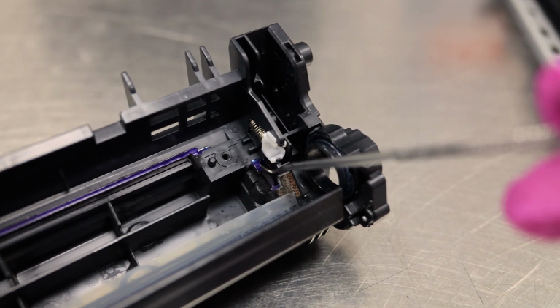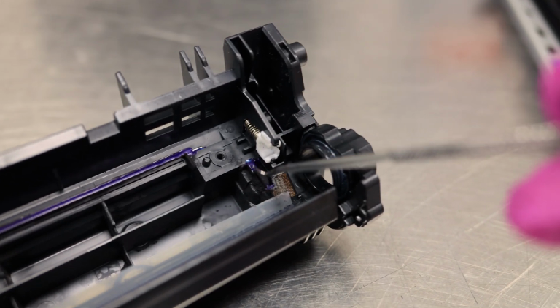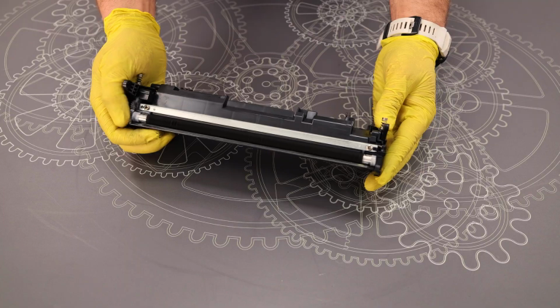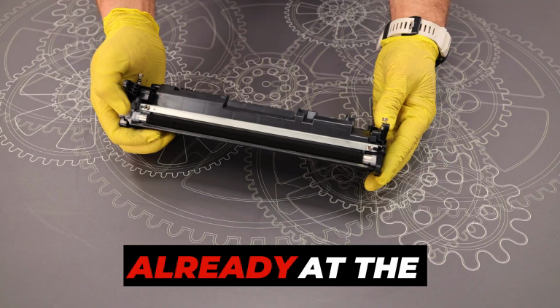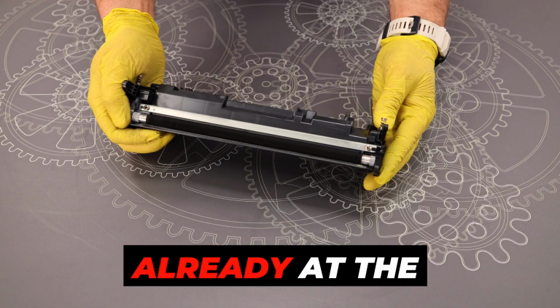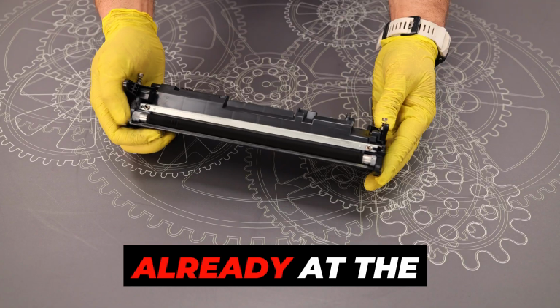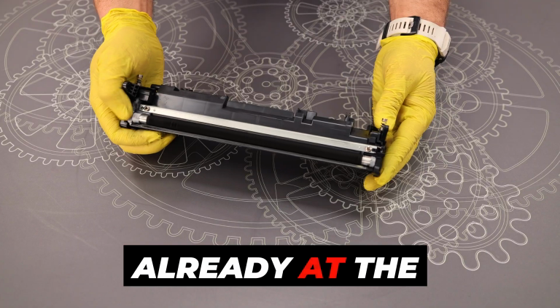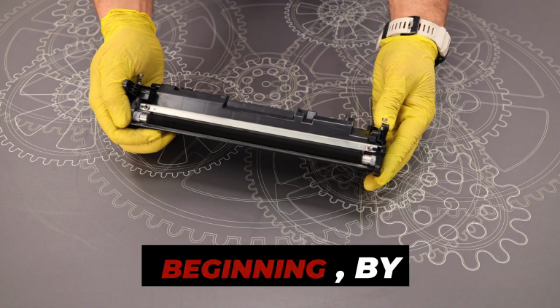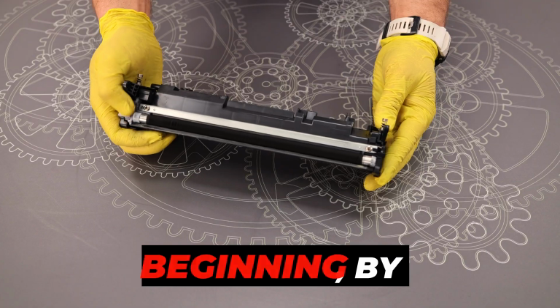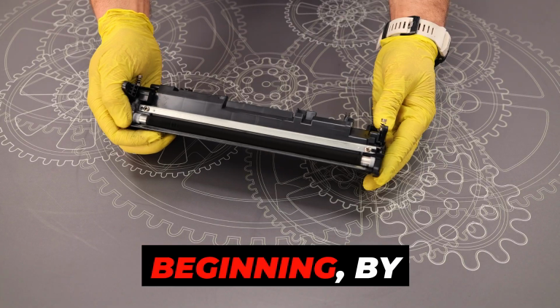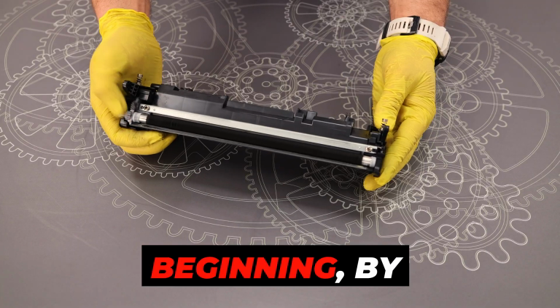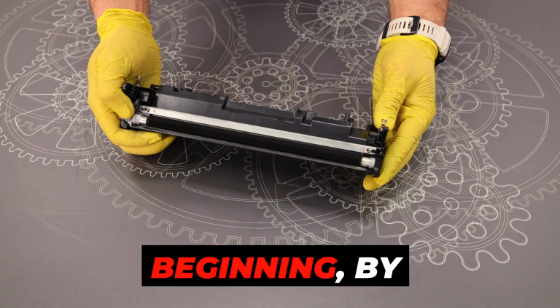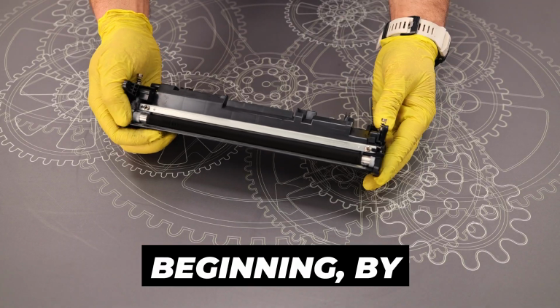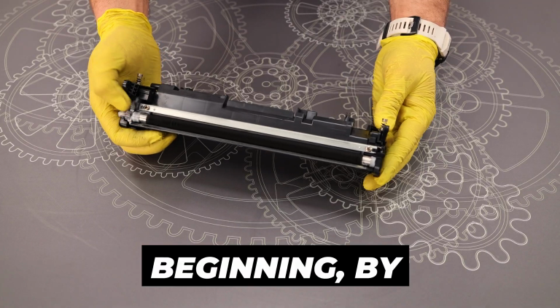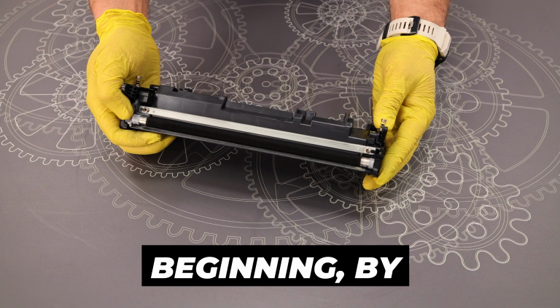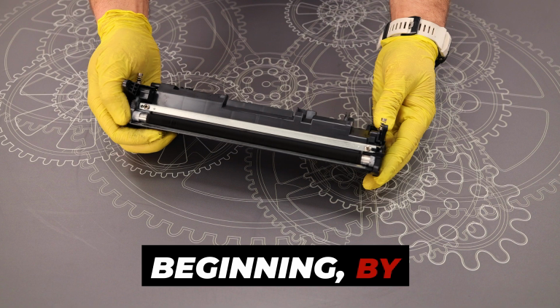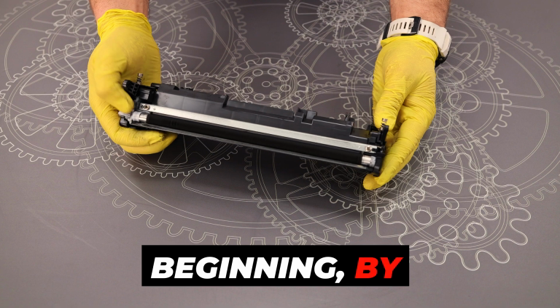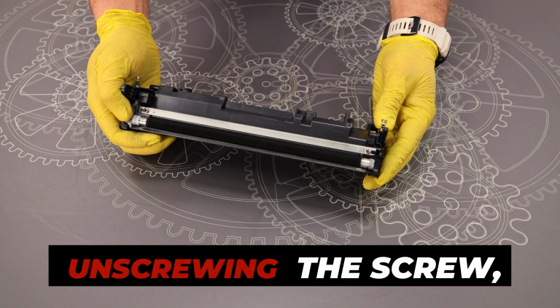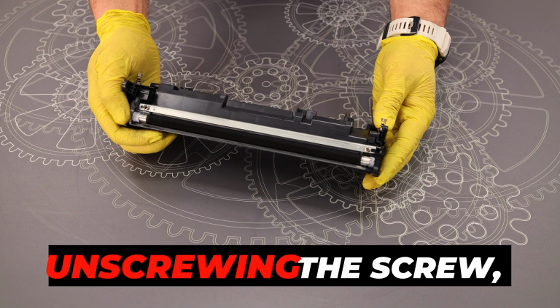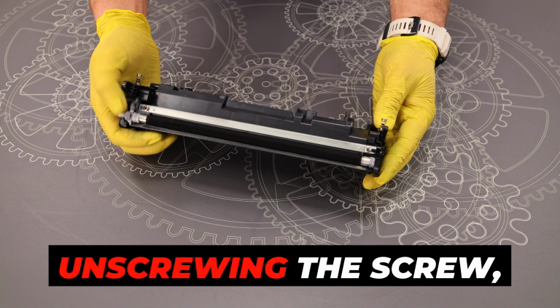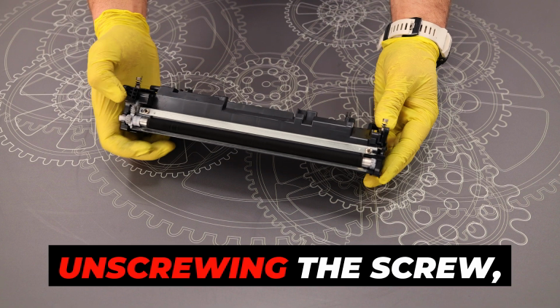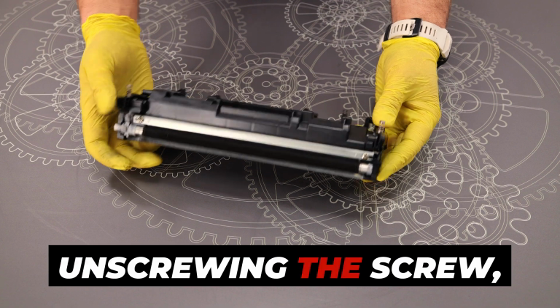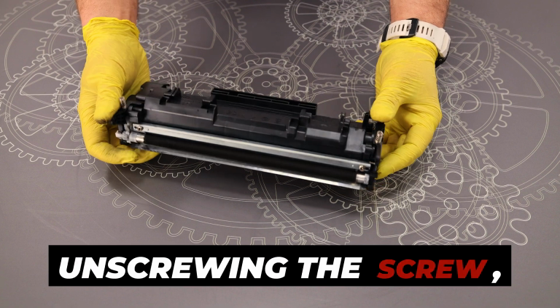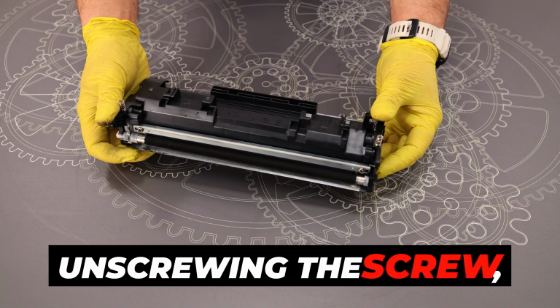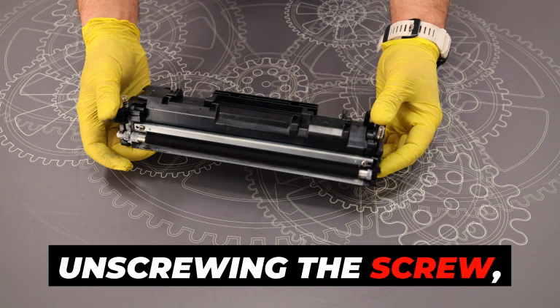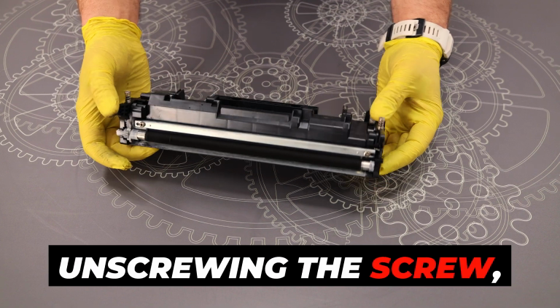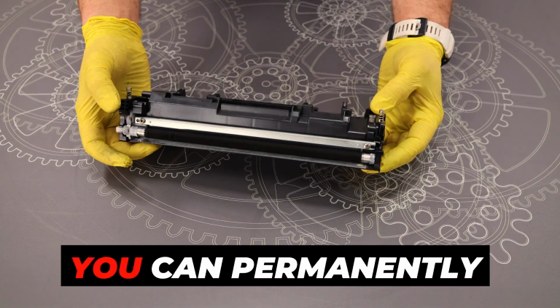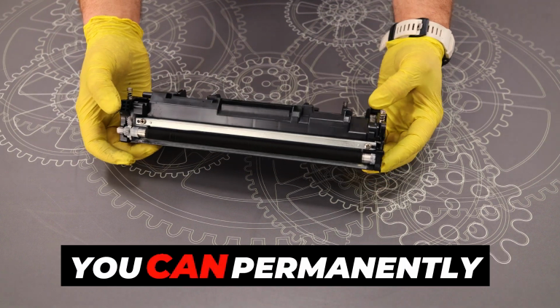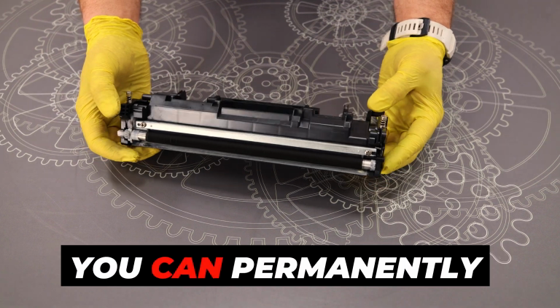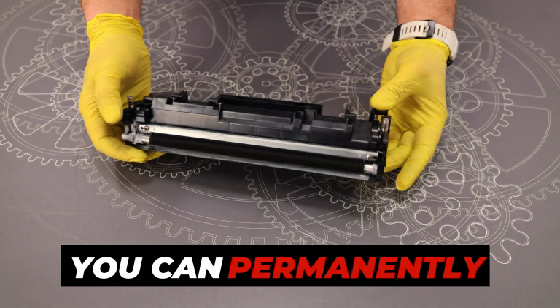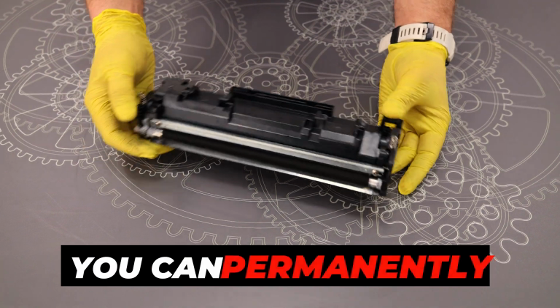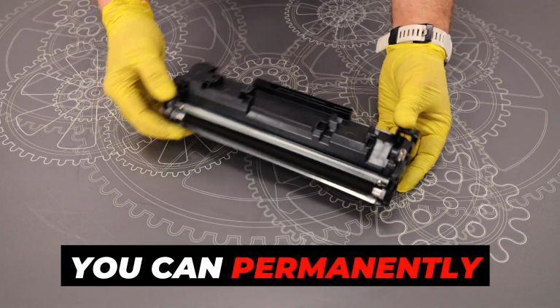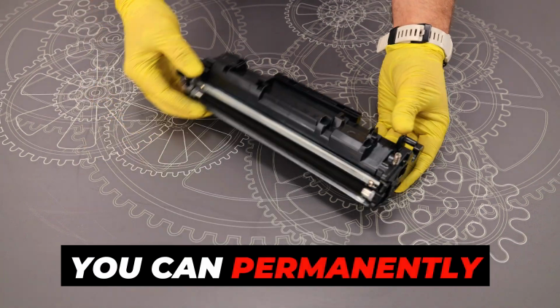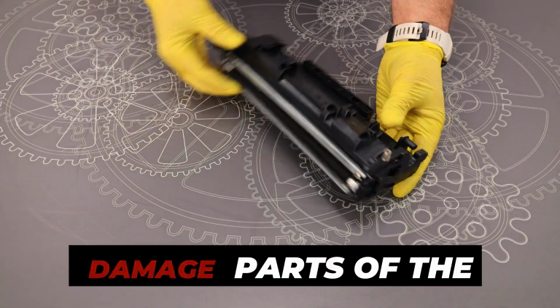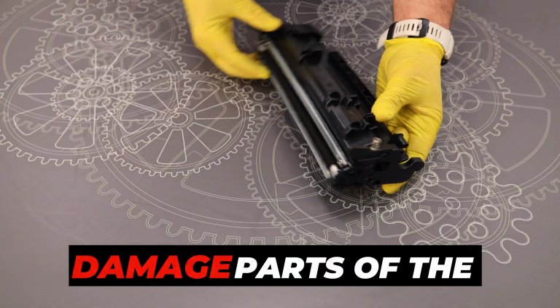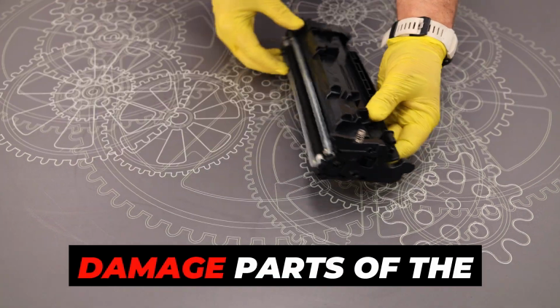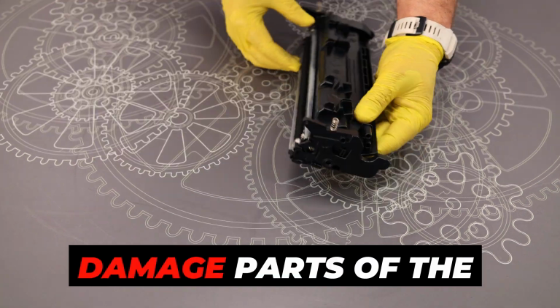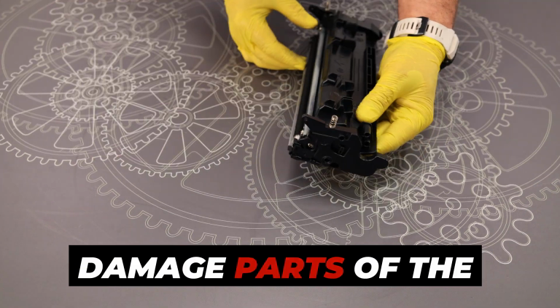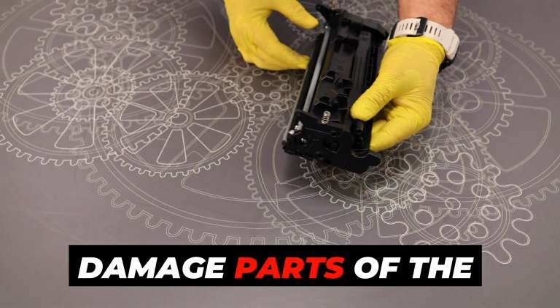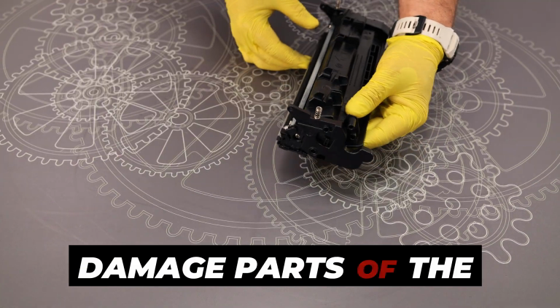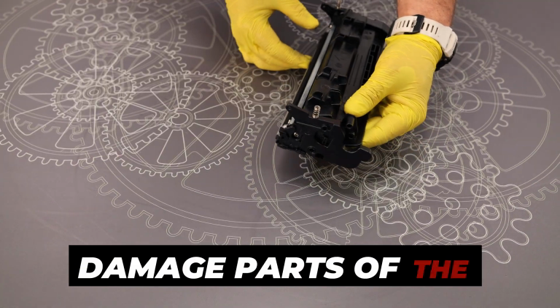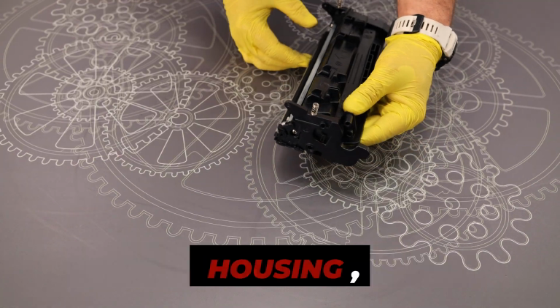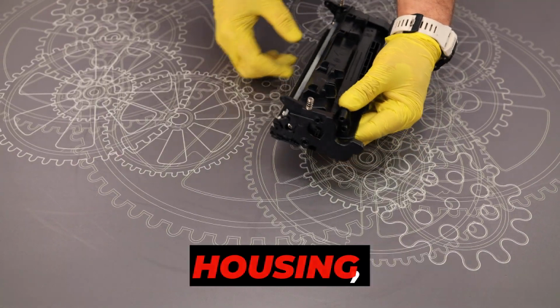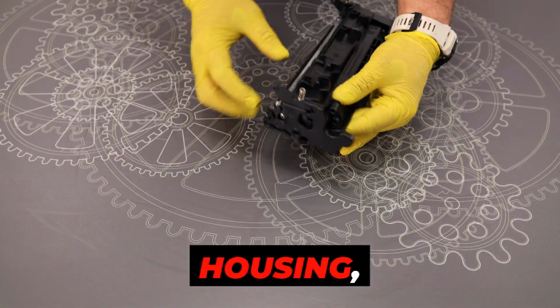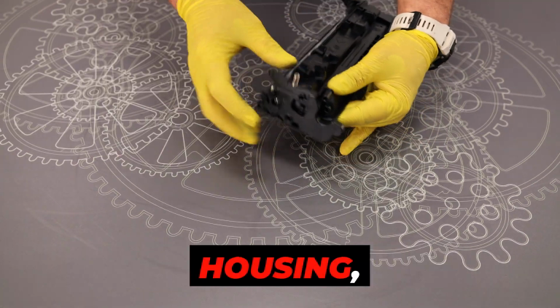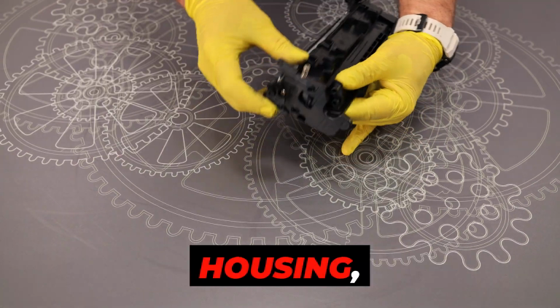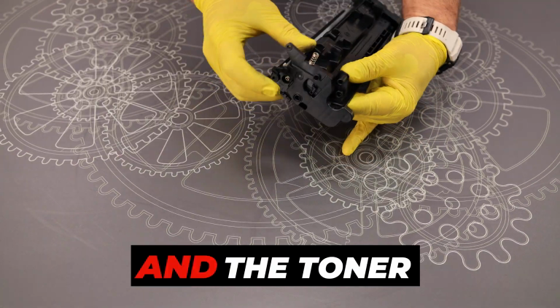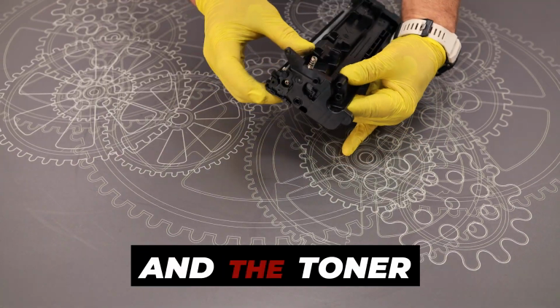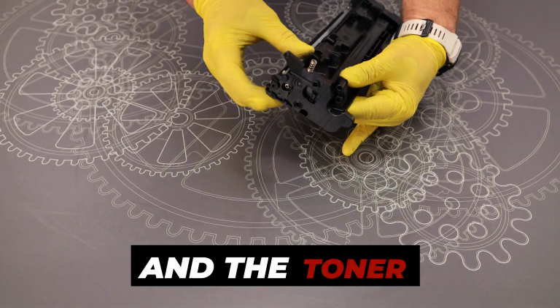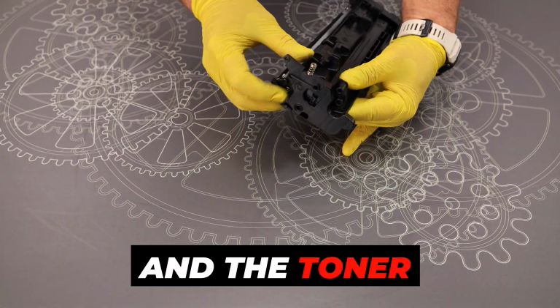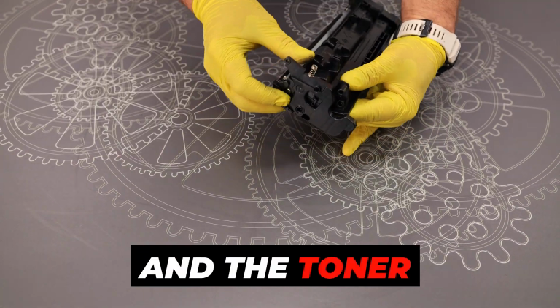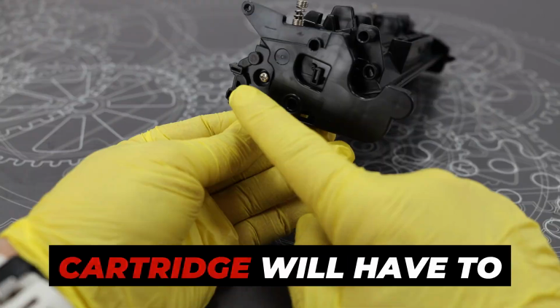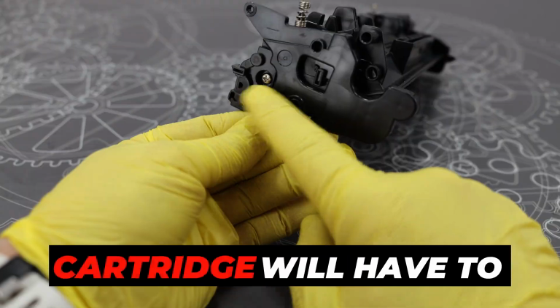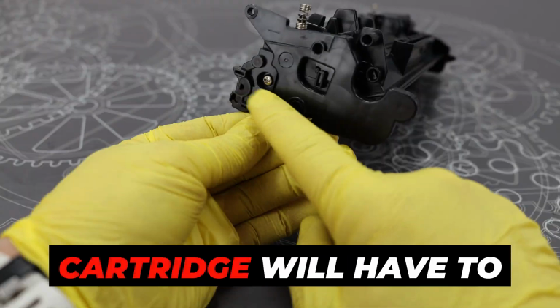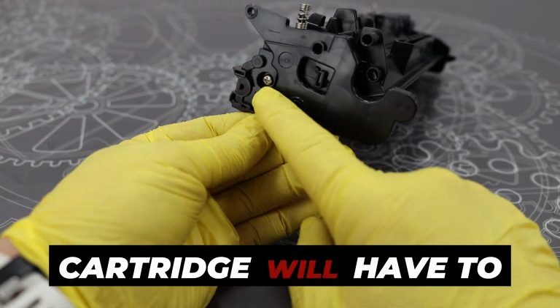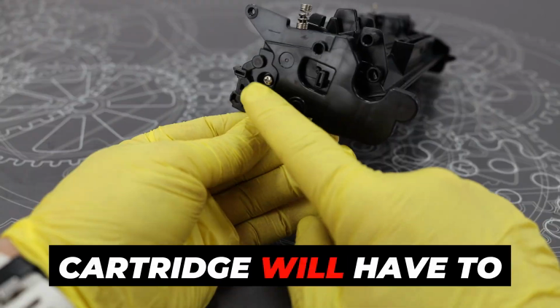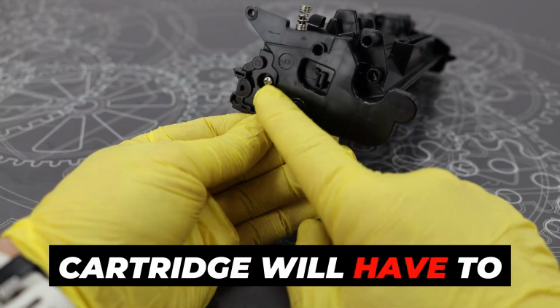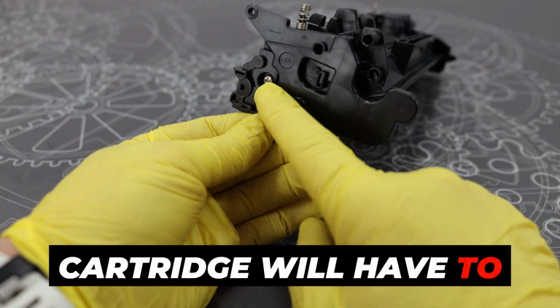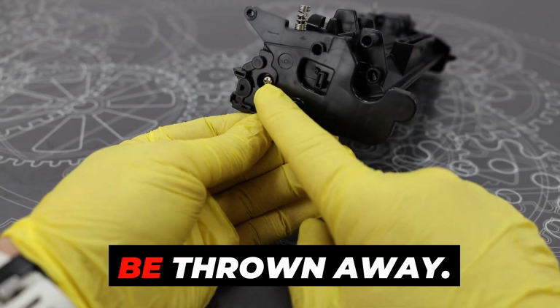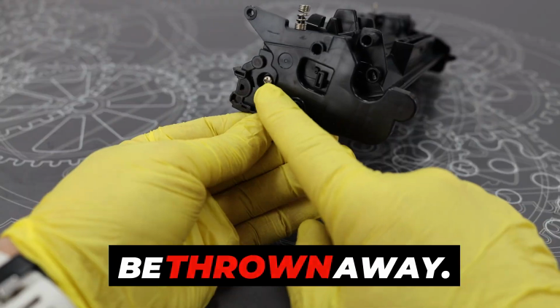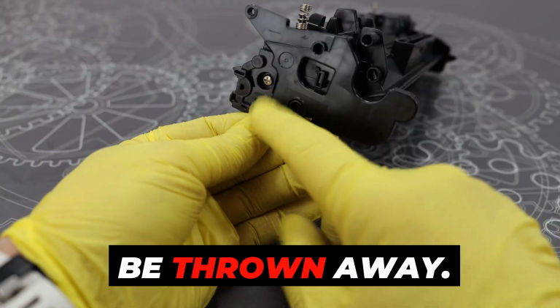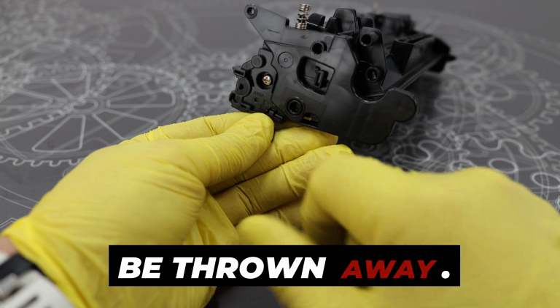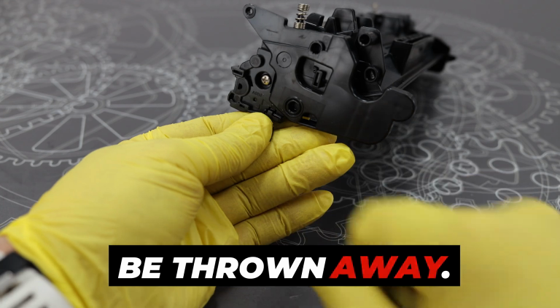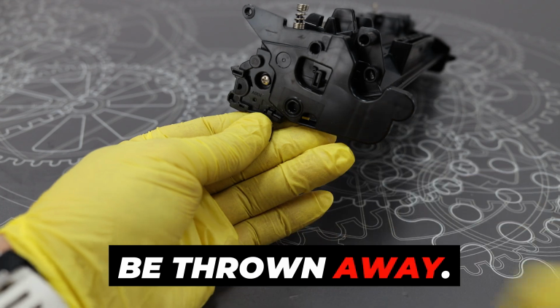Already at the beginning, by unscrewing the screw, you can permanently damage parts of the housing, and the toner cartridge will have to be thrown away.